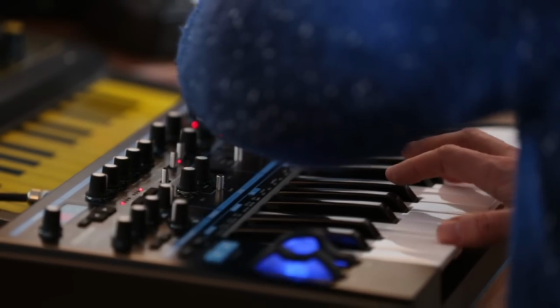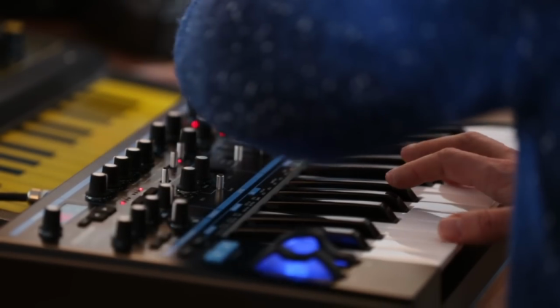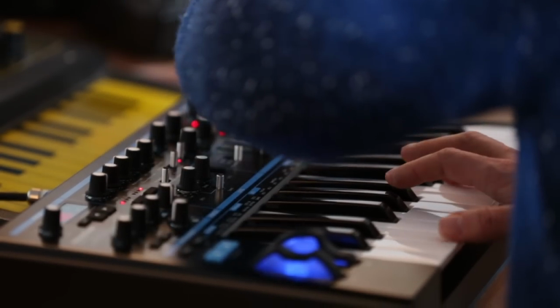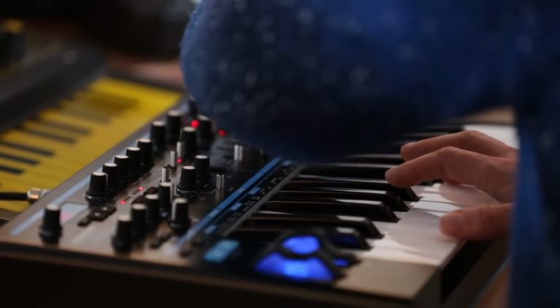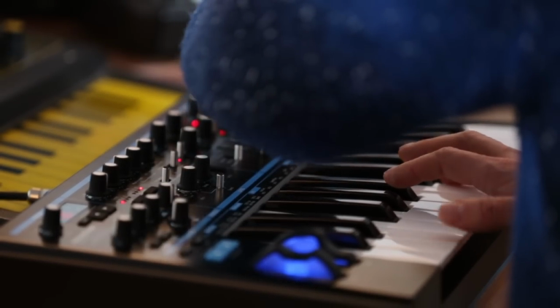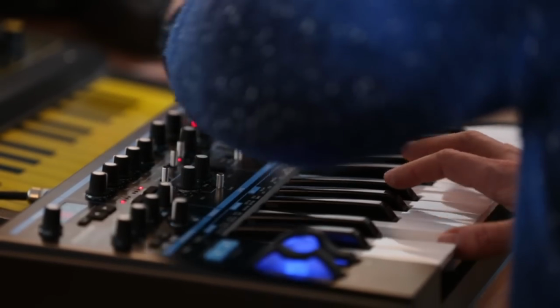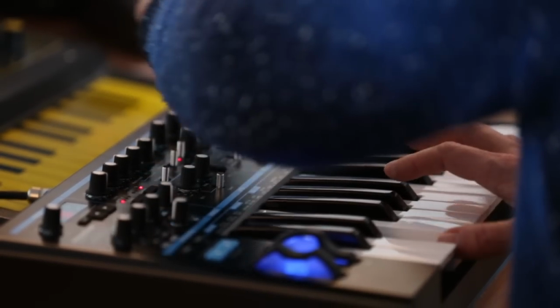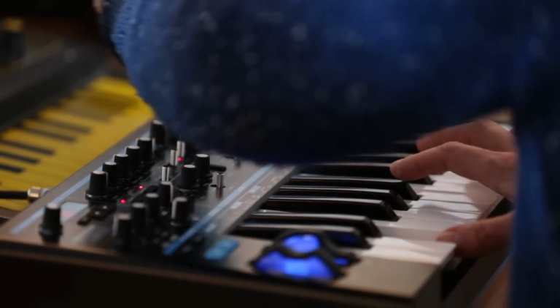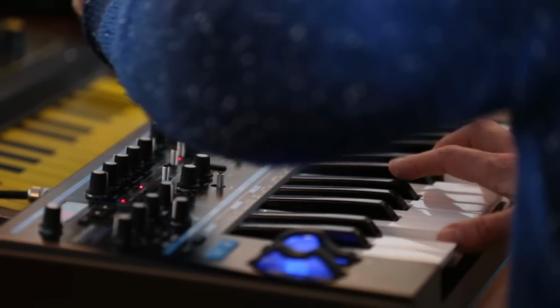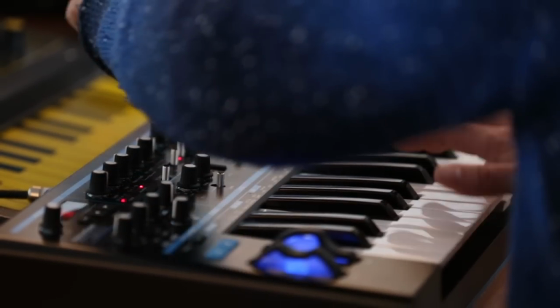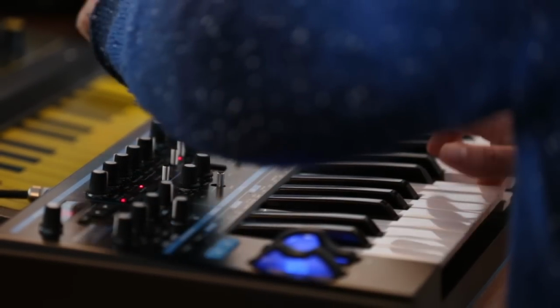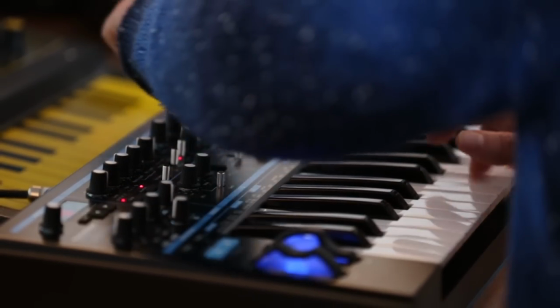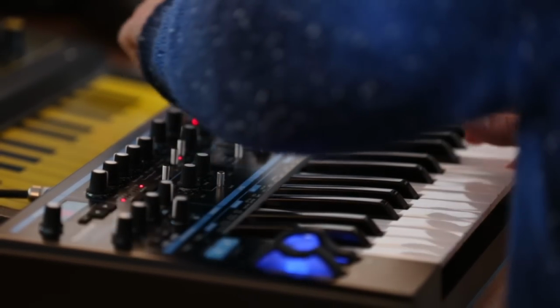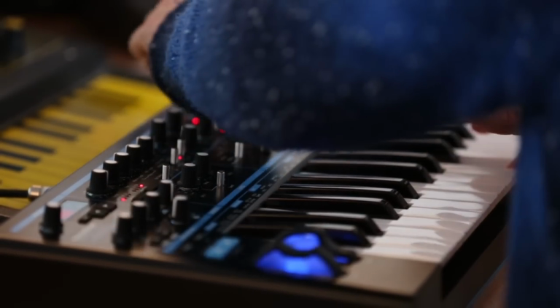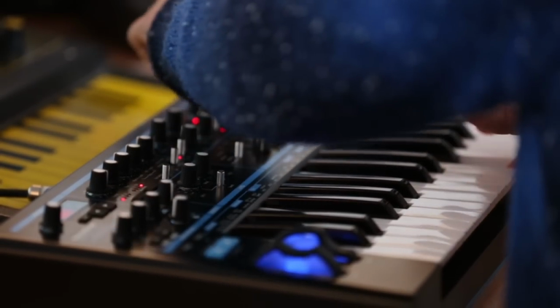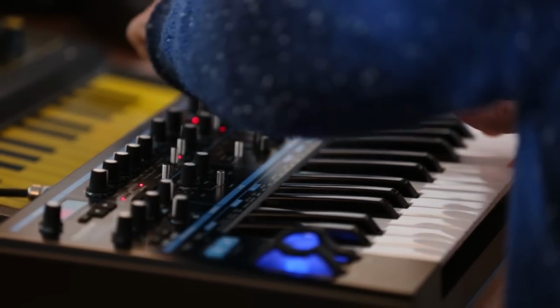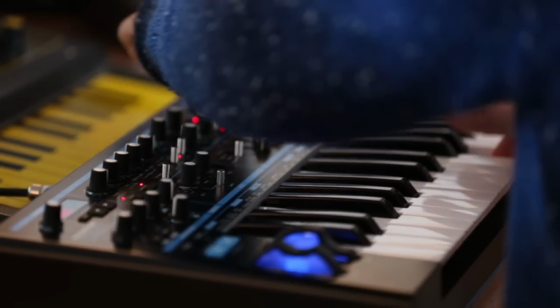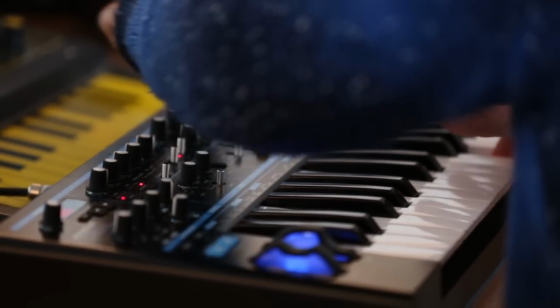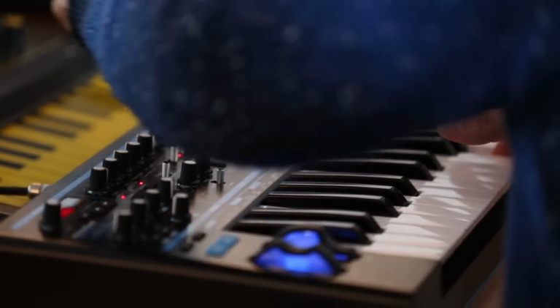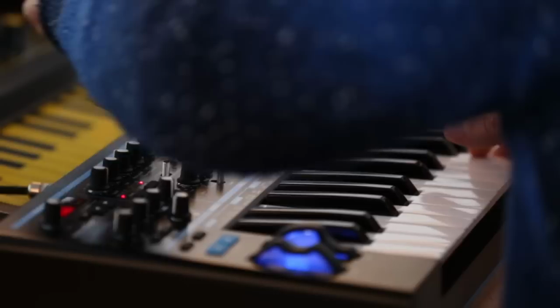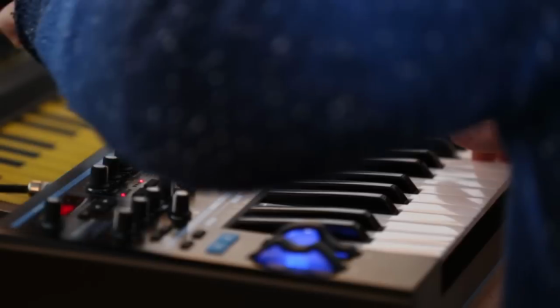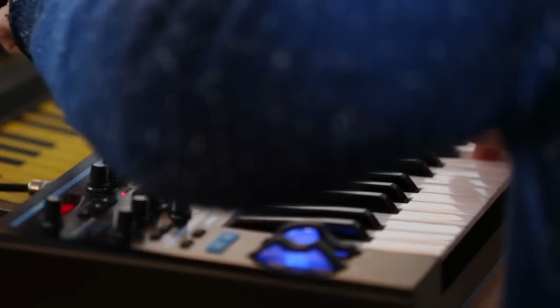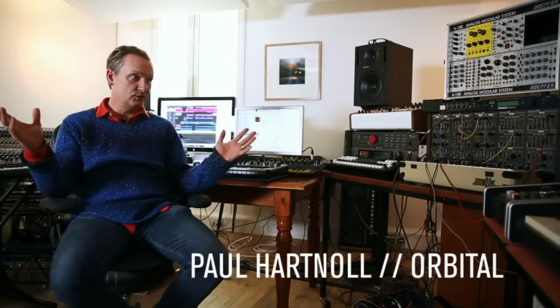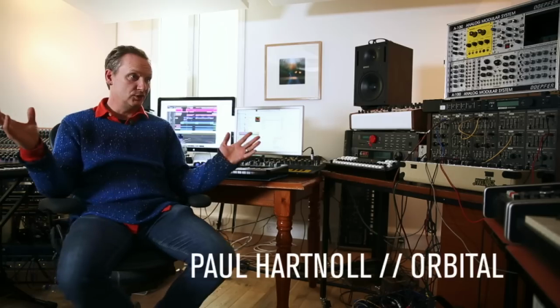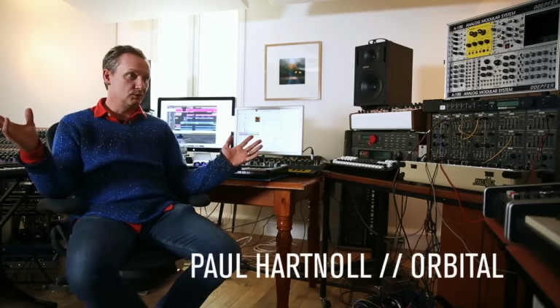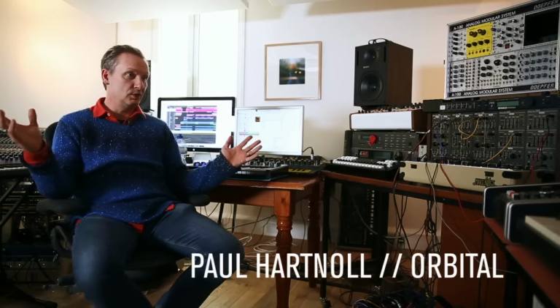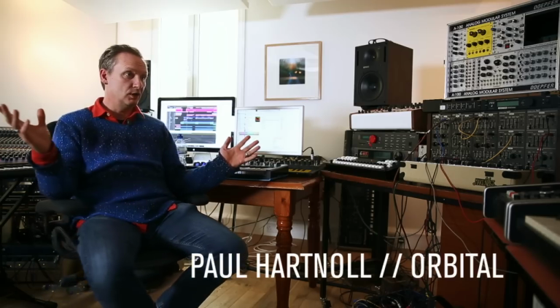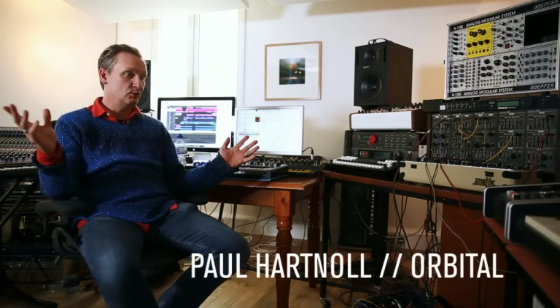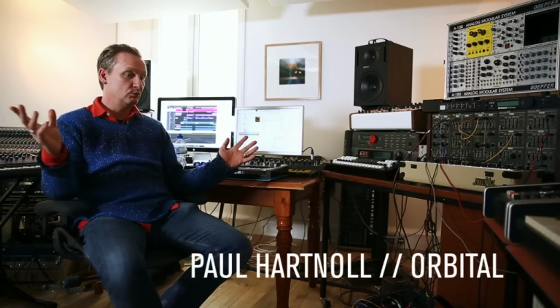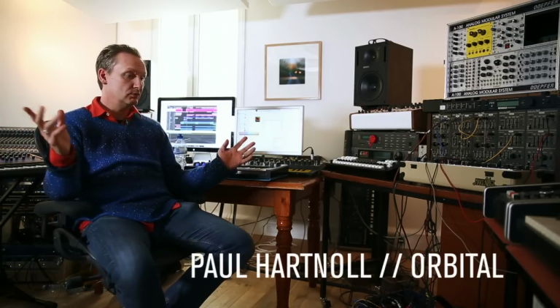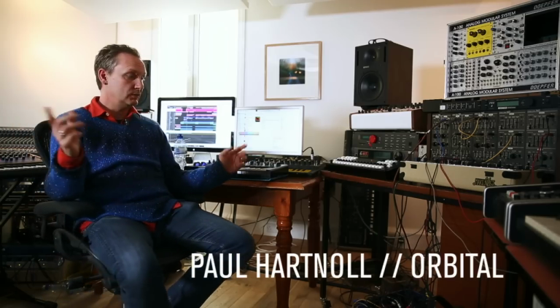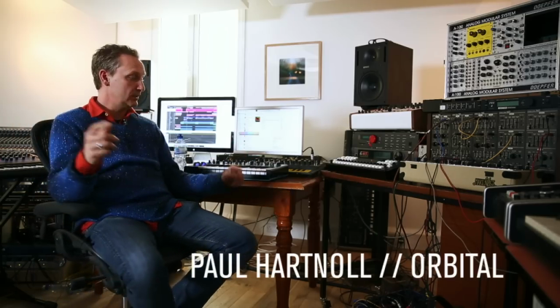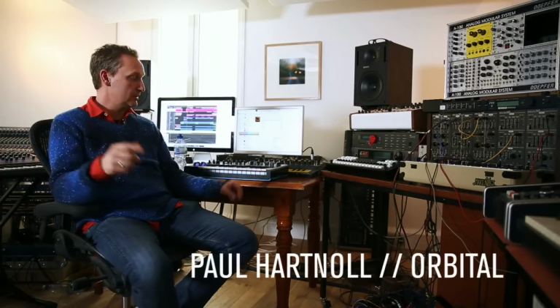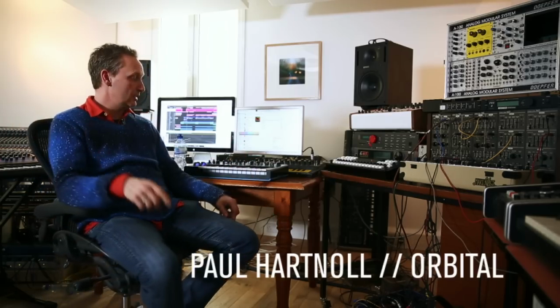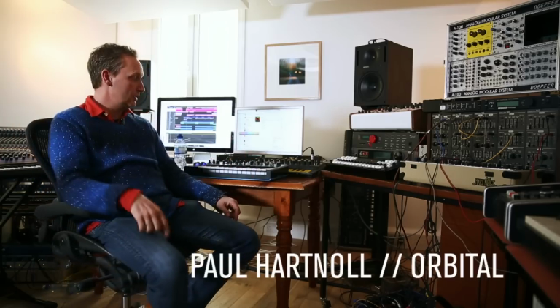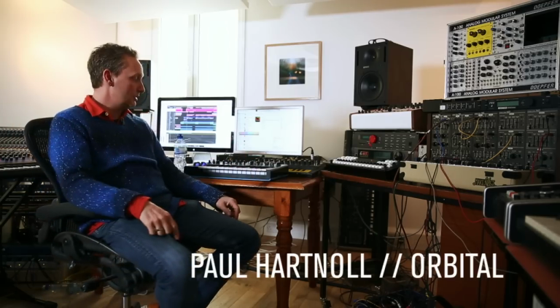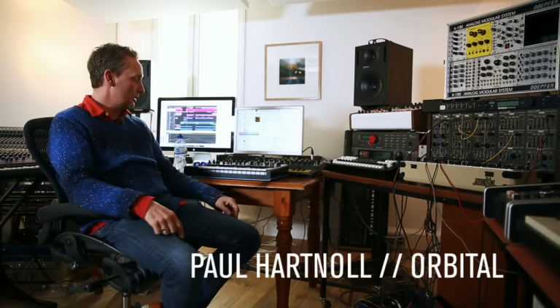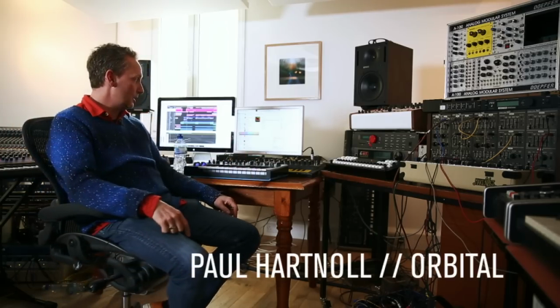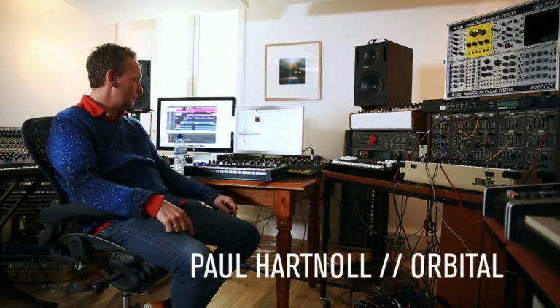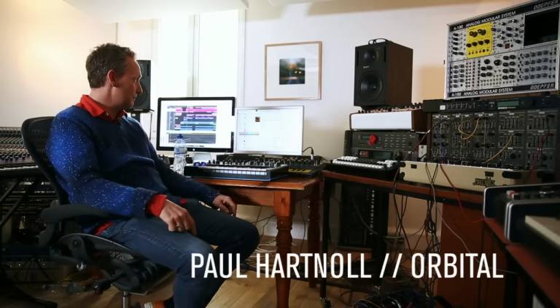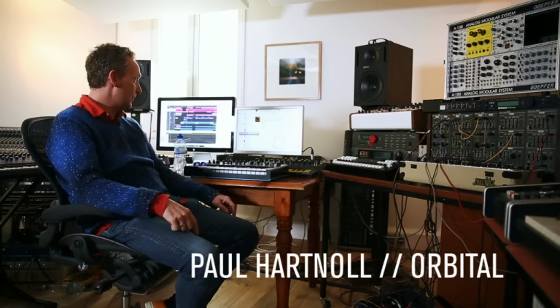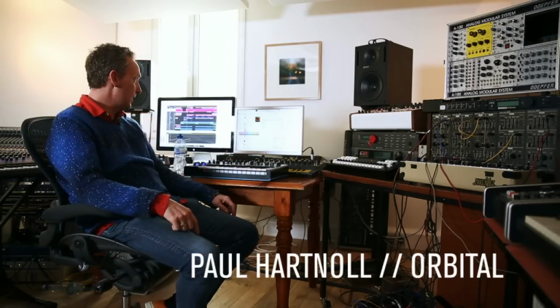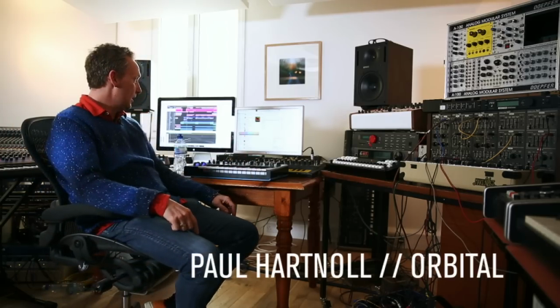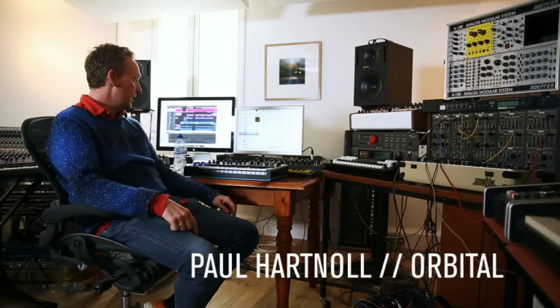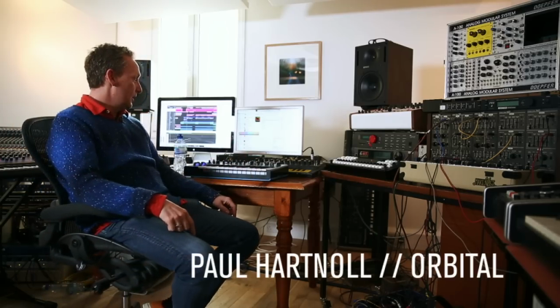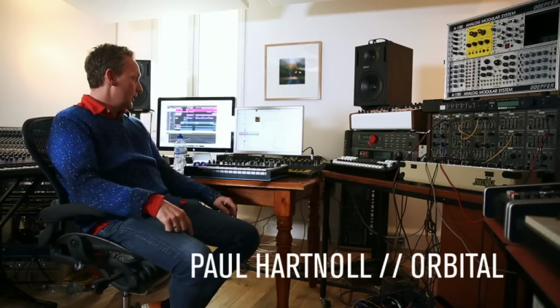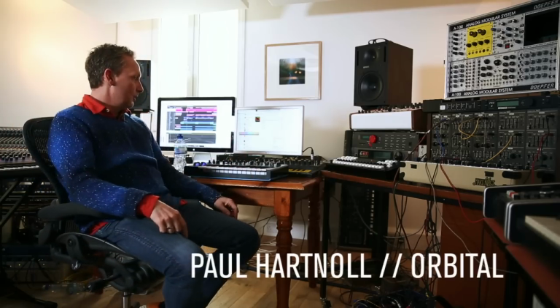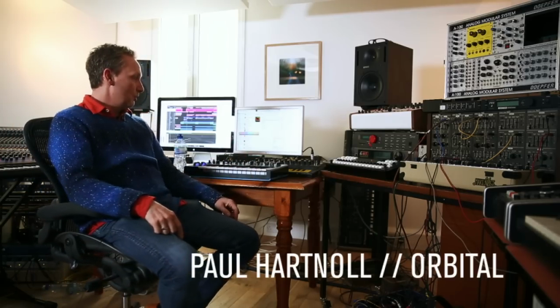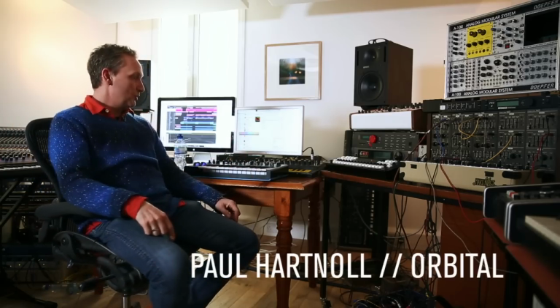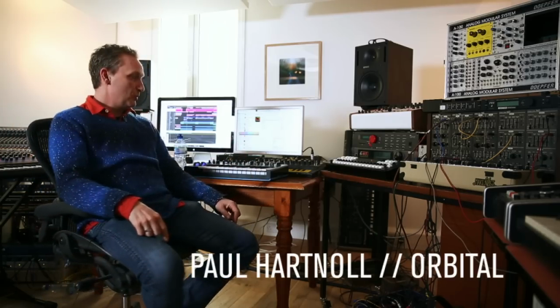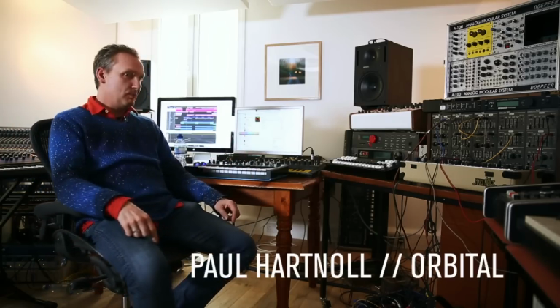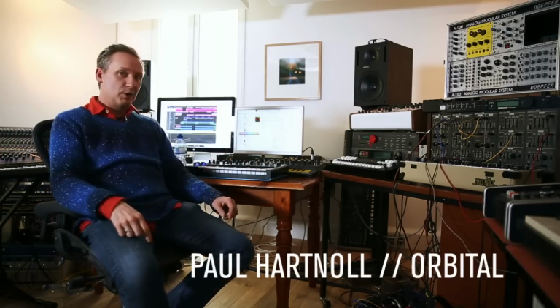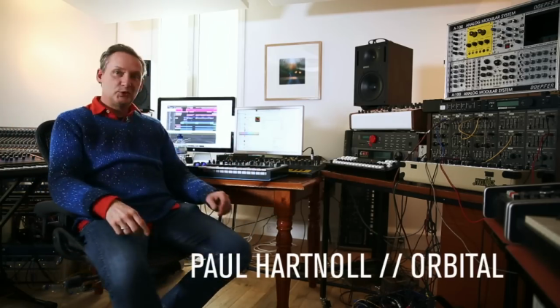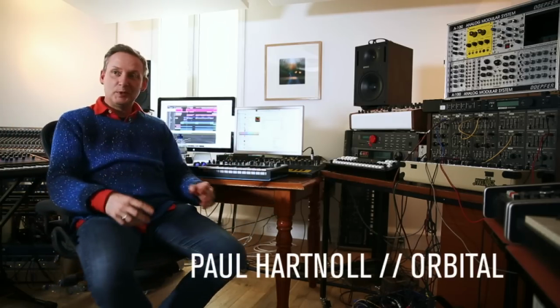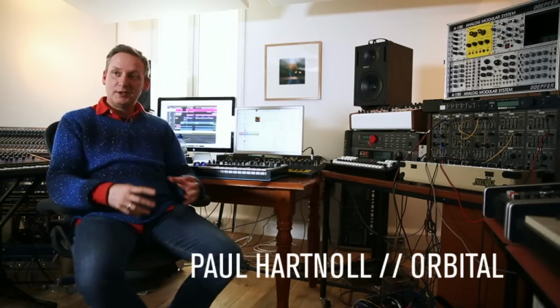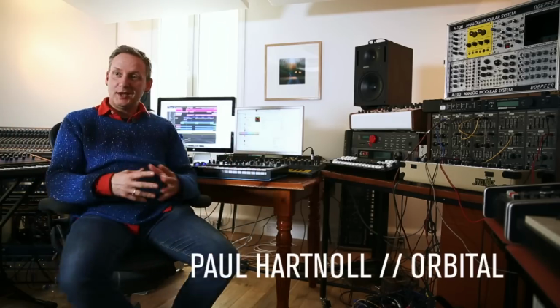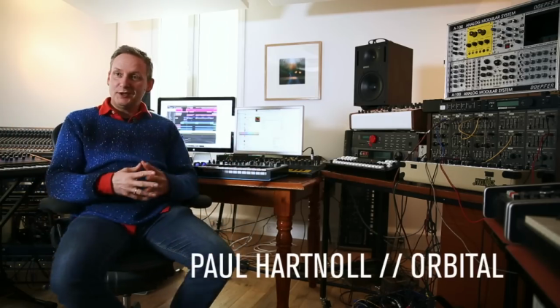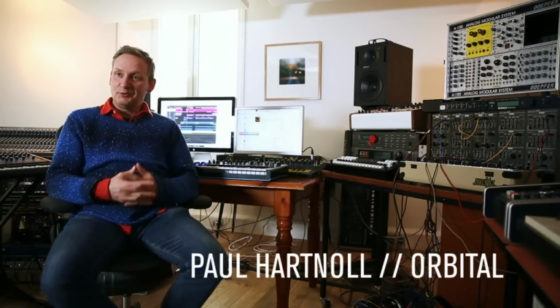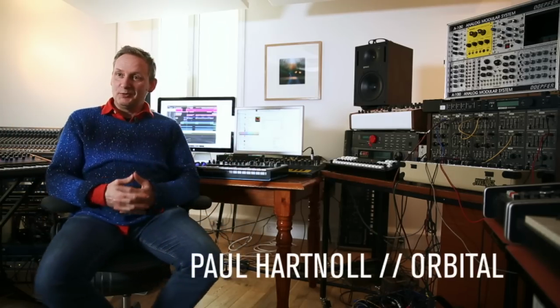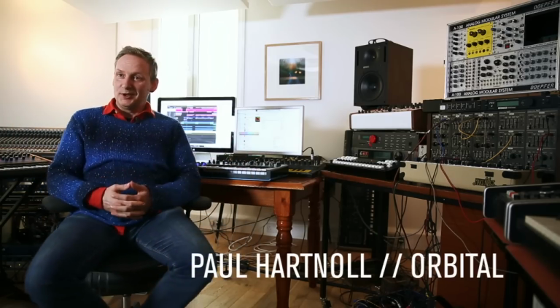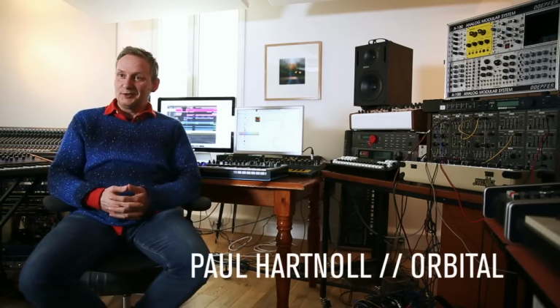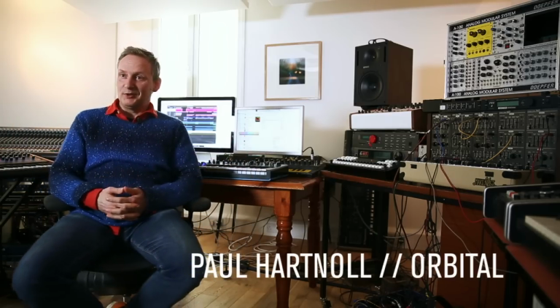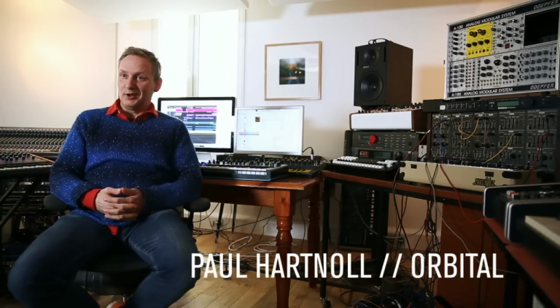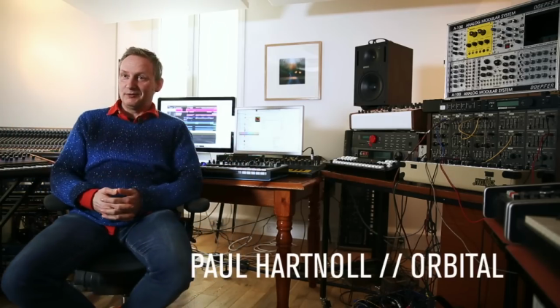I'm Paul Hartnell from Orbital. This is my studio. This is where I spend most of my days from nine to five.